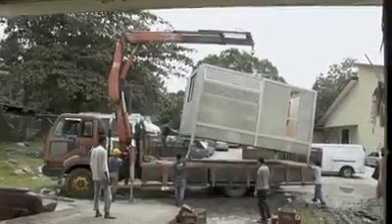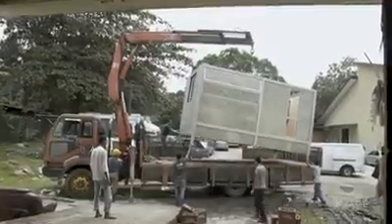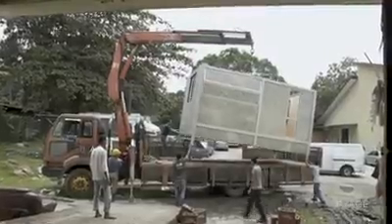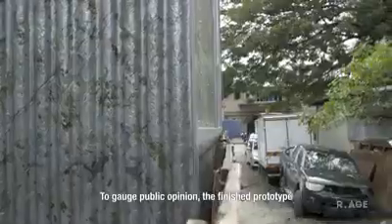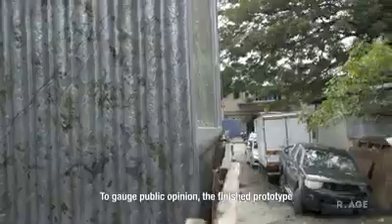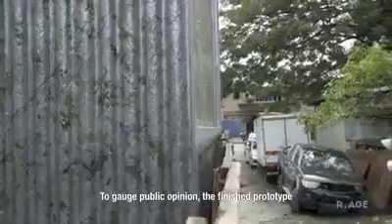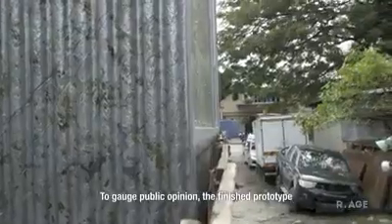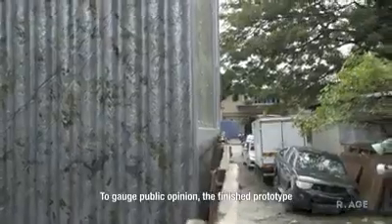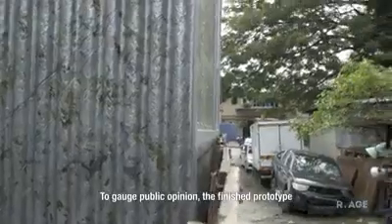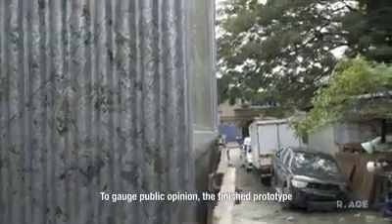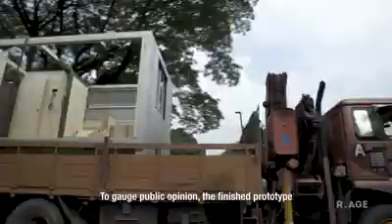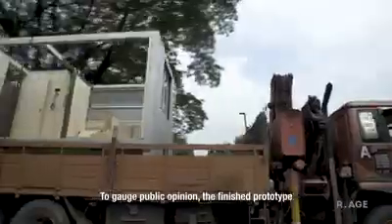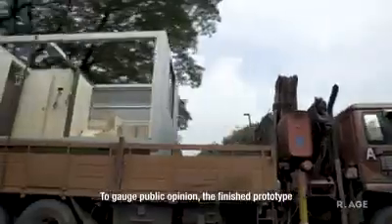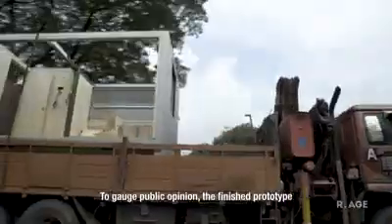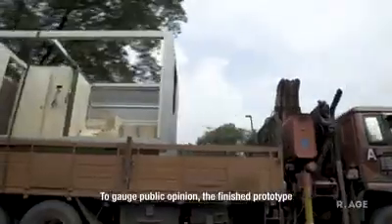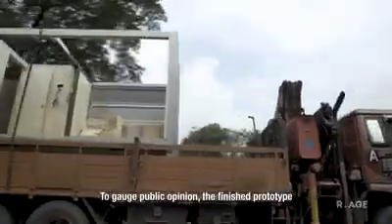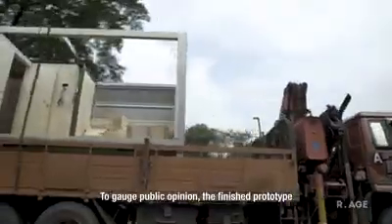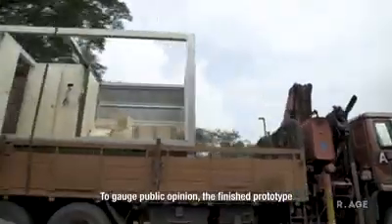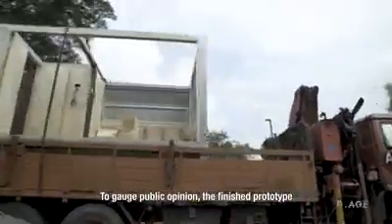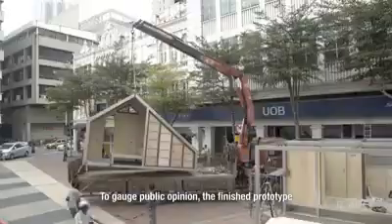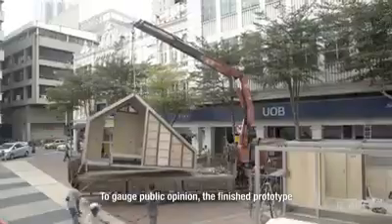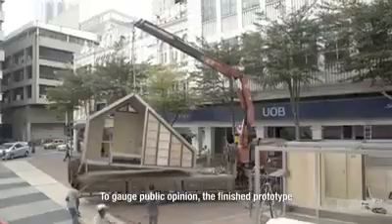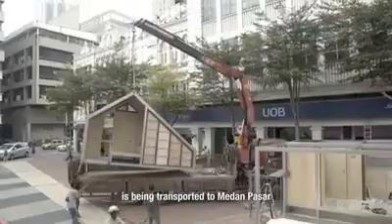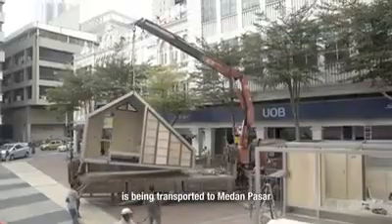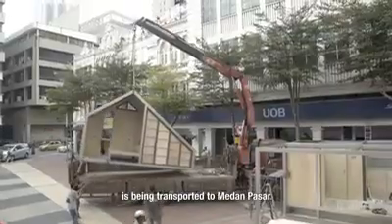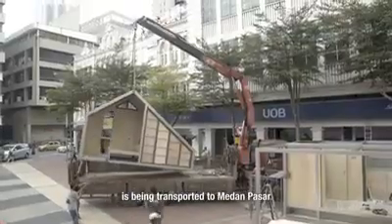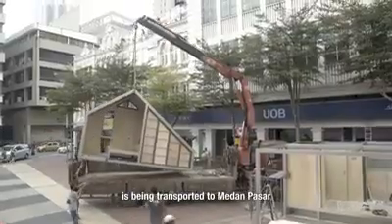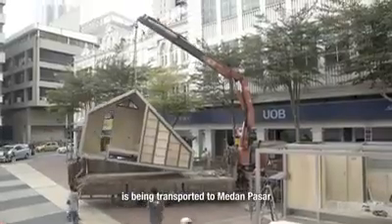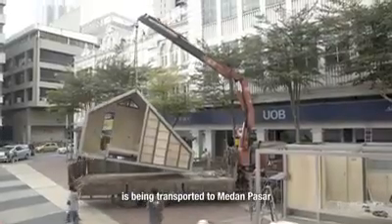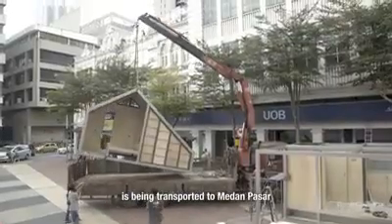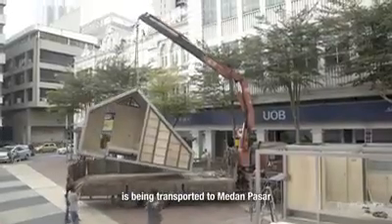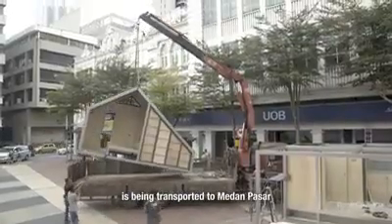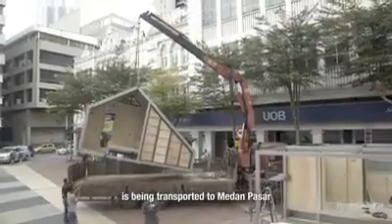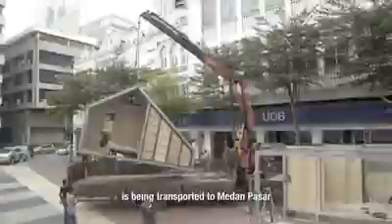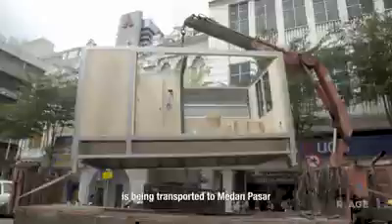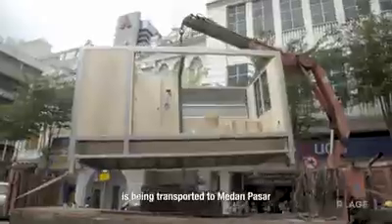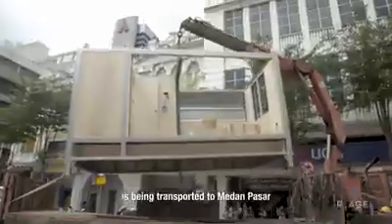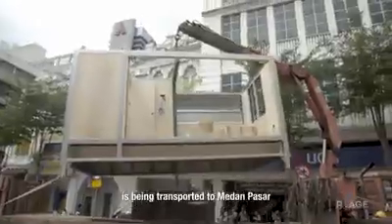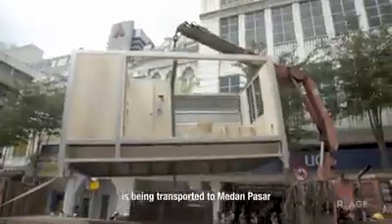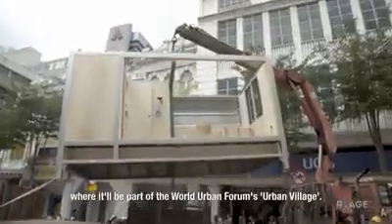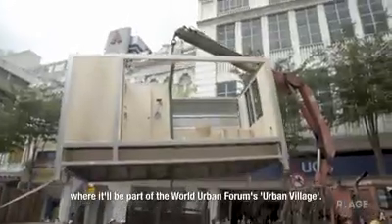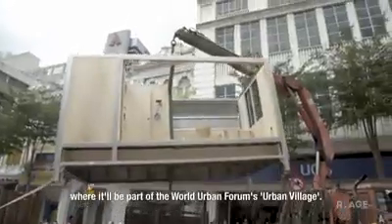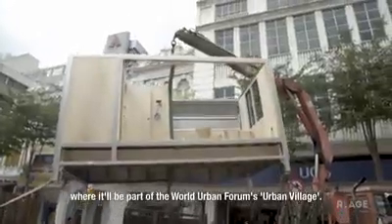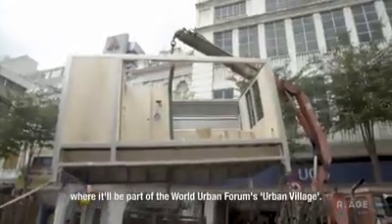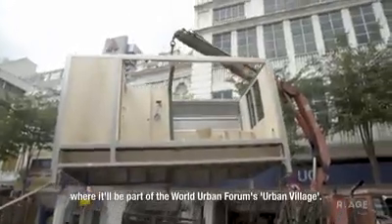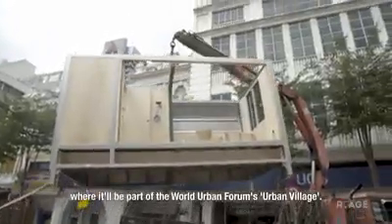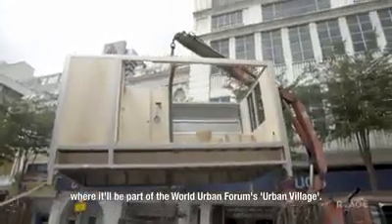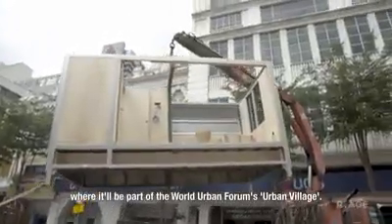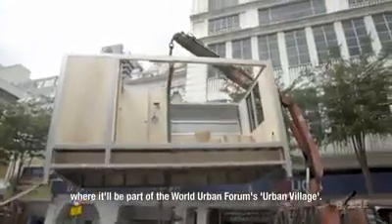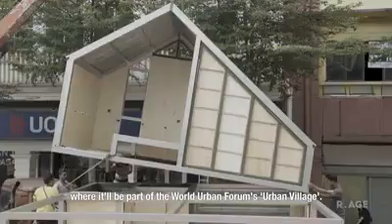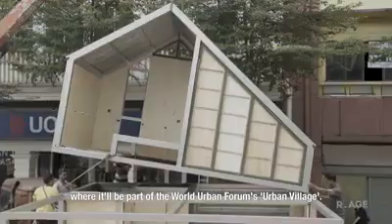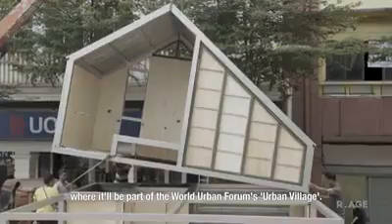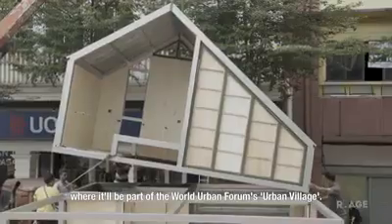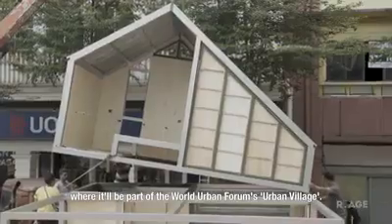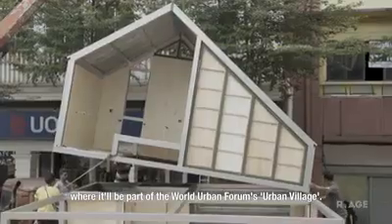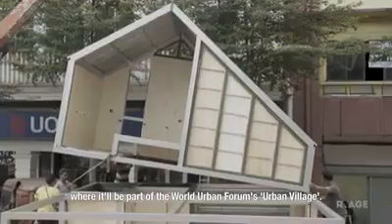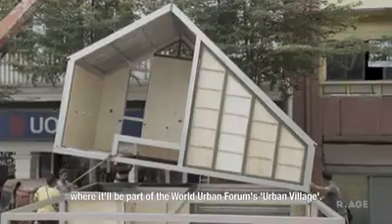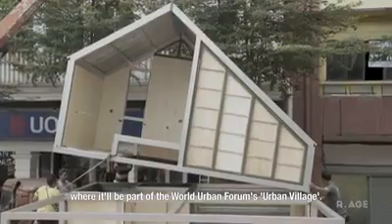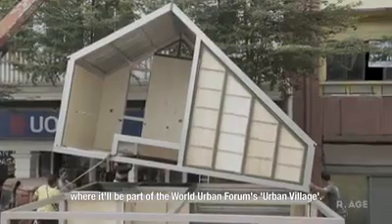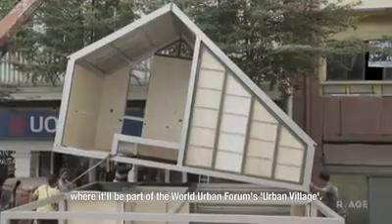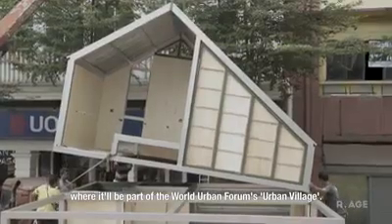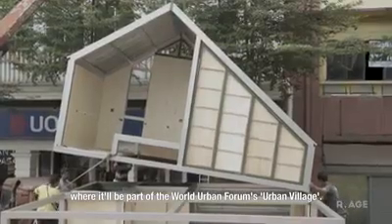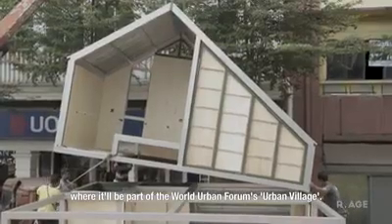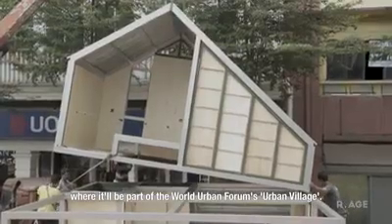To gauge public opinion, the finished prototype is being transported to Medanpasar, where it will be part of the World Urban Forum's Urban Village.